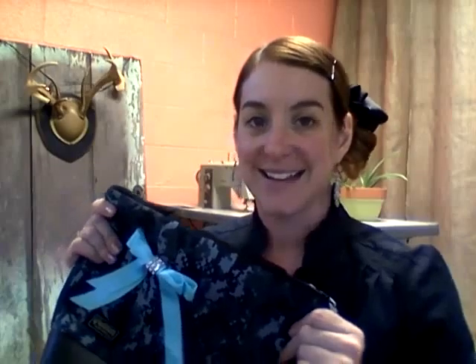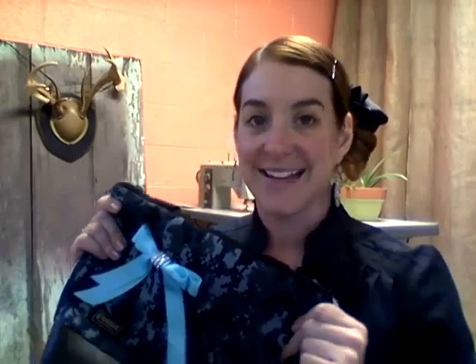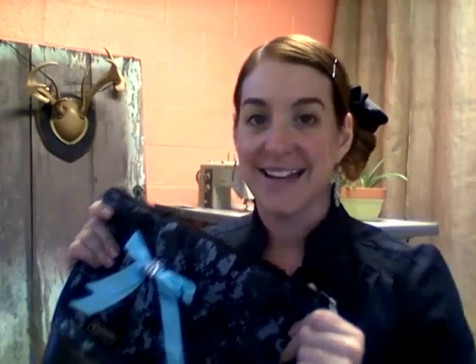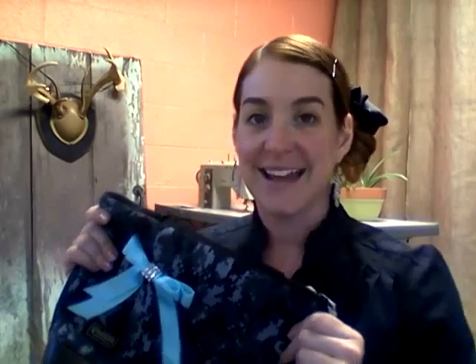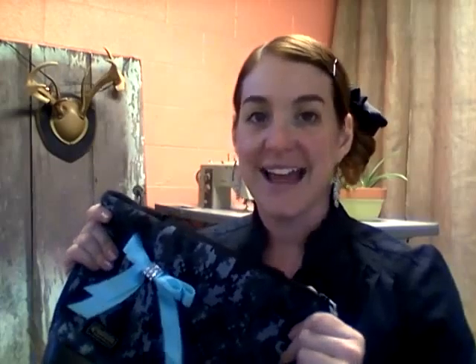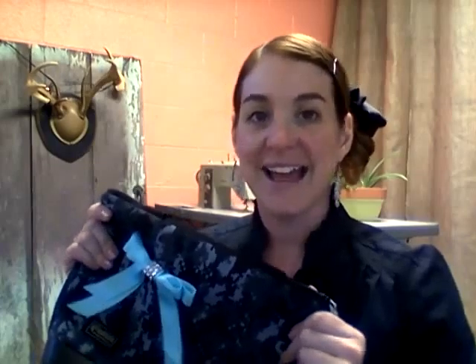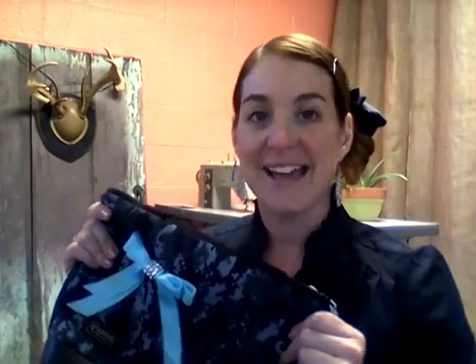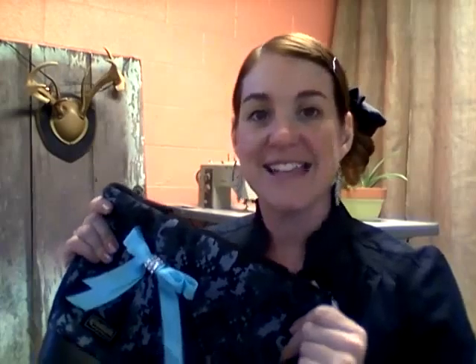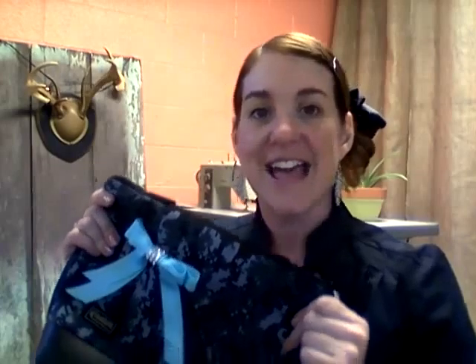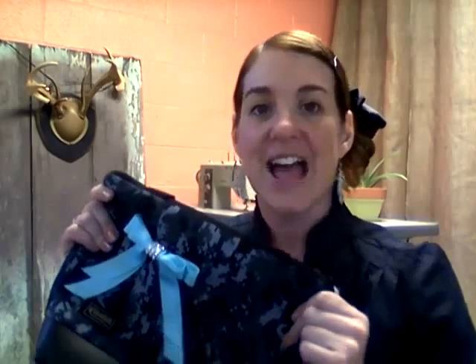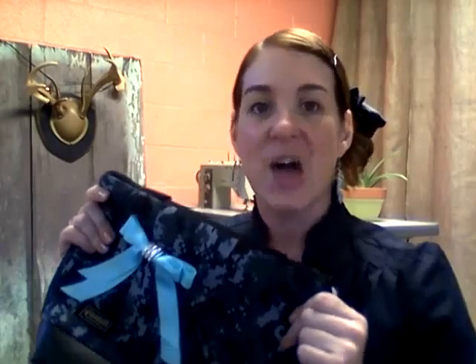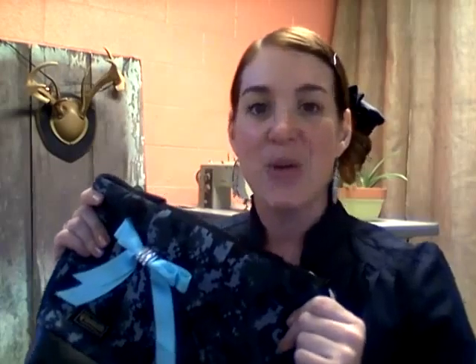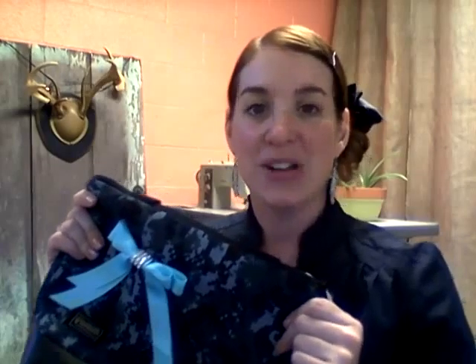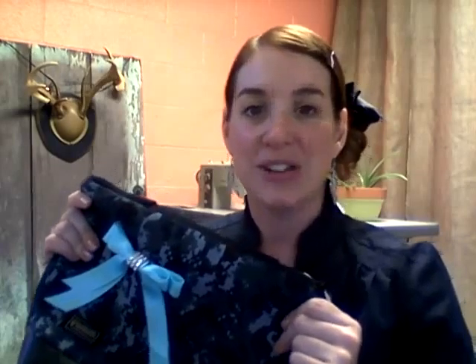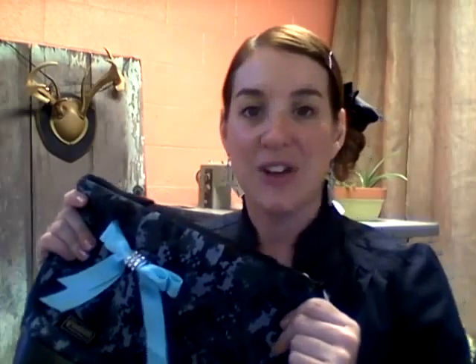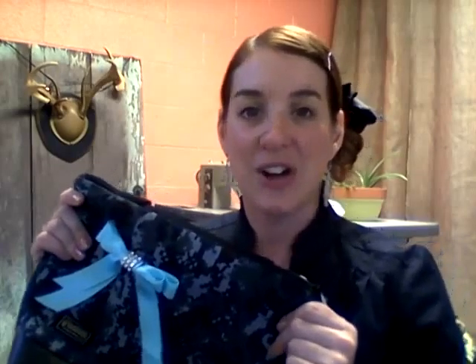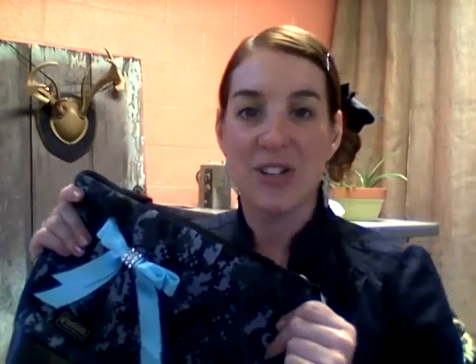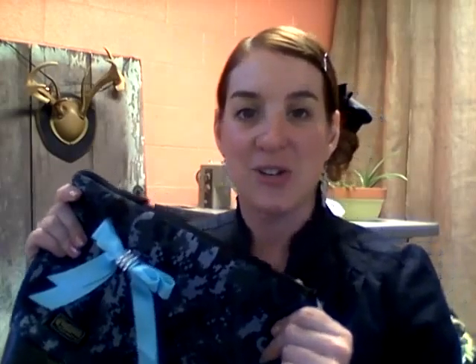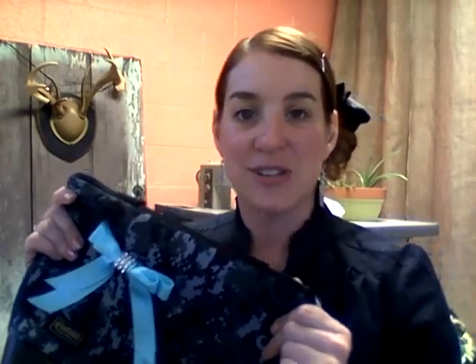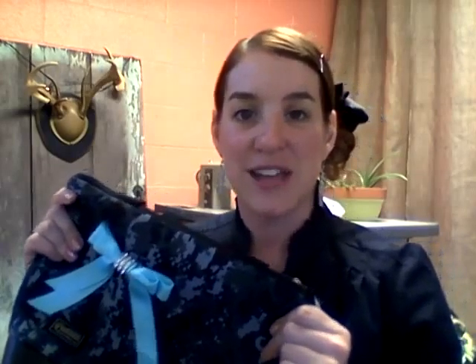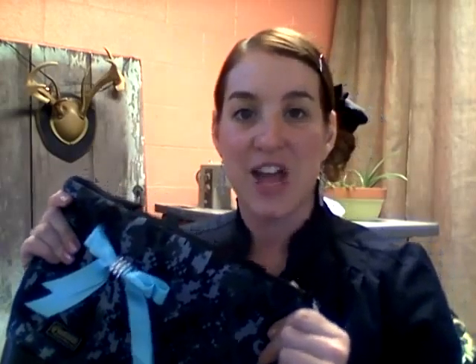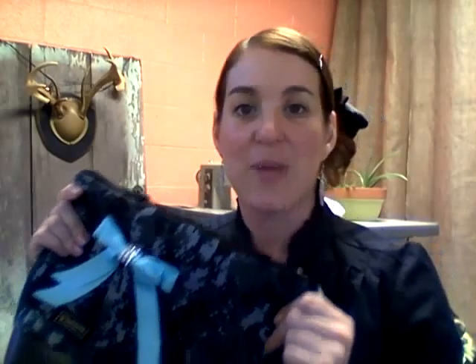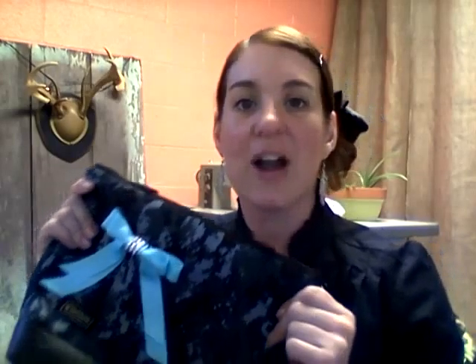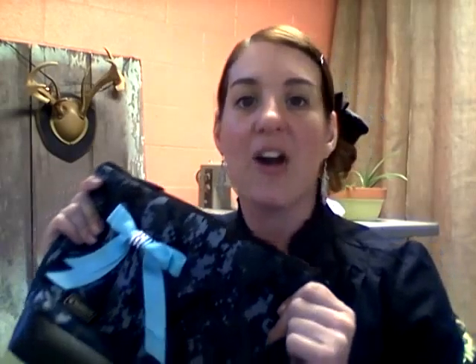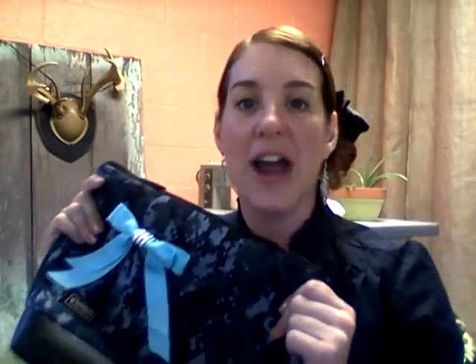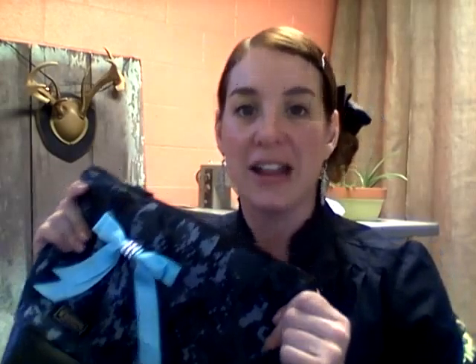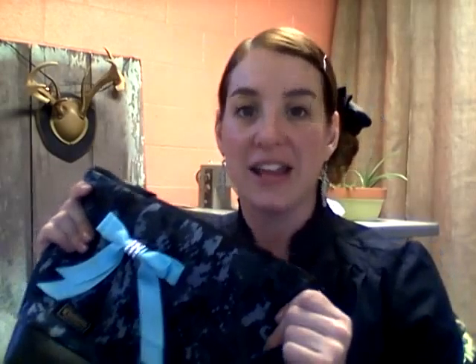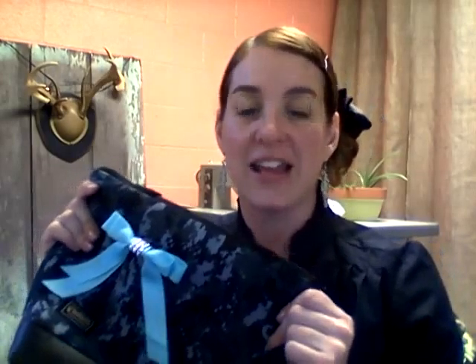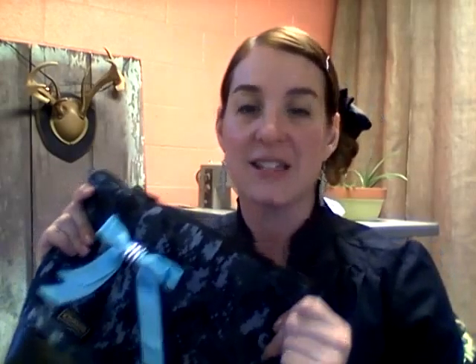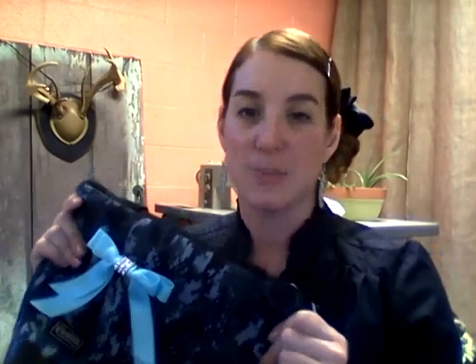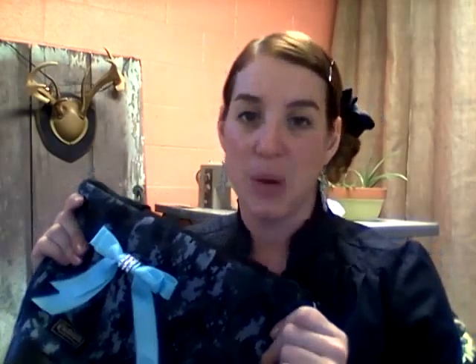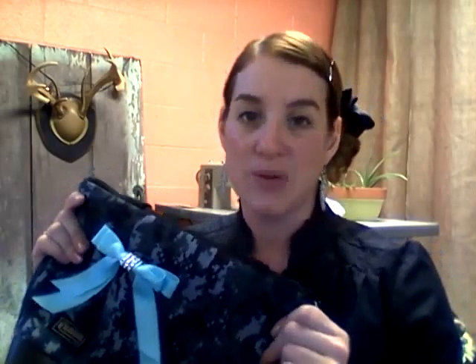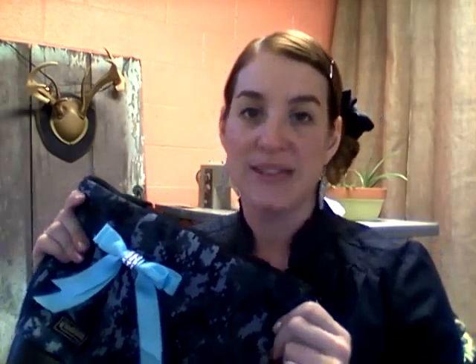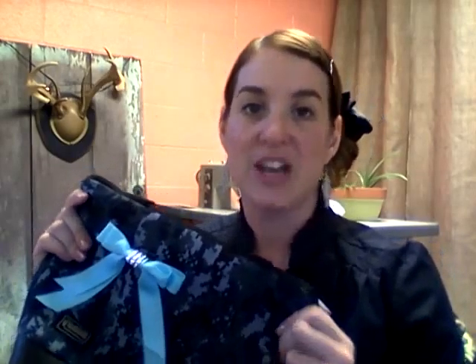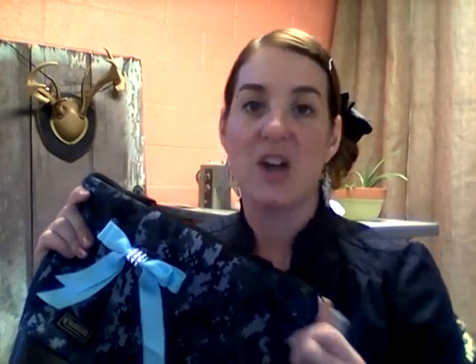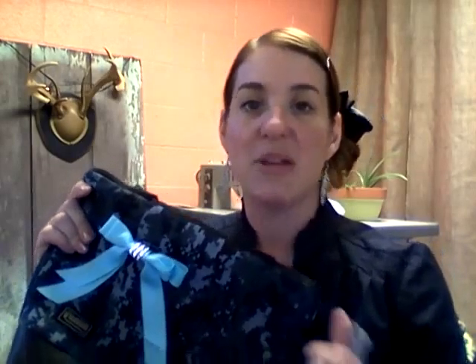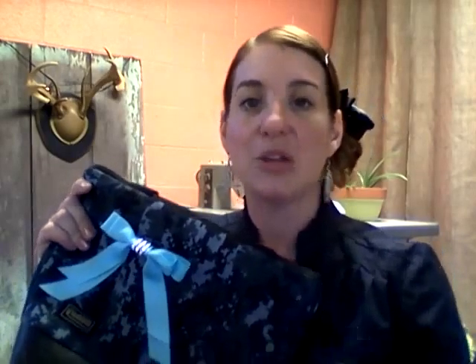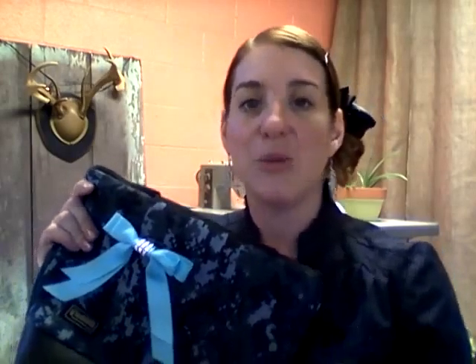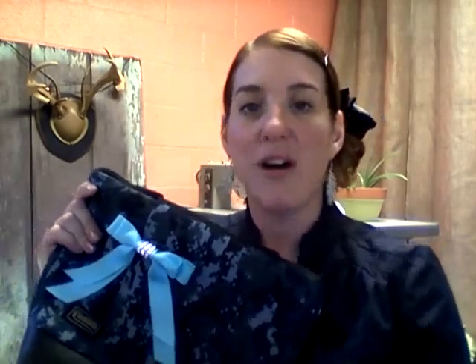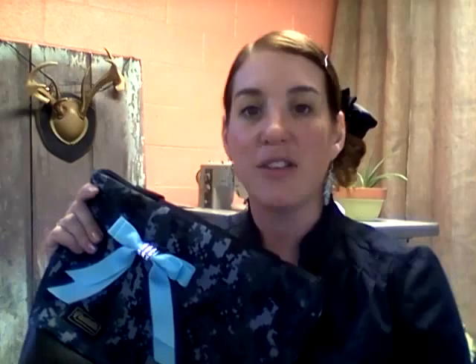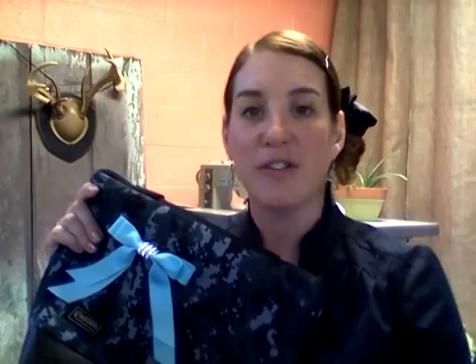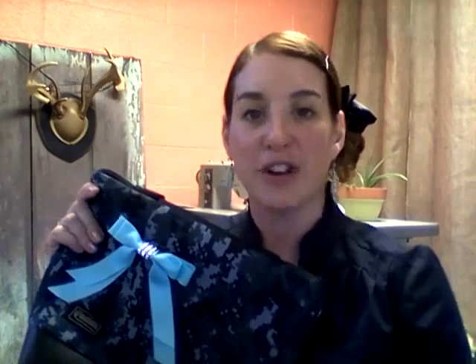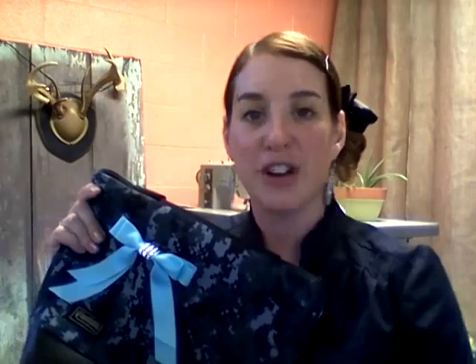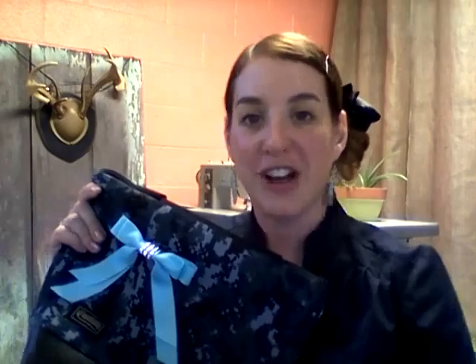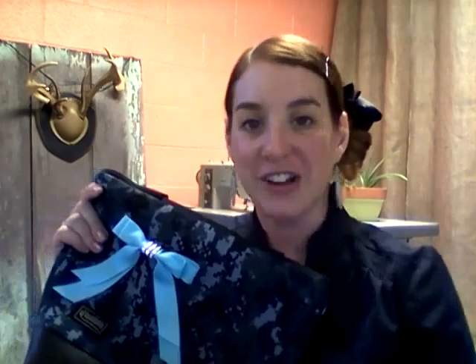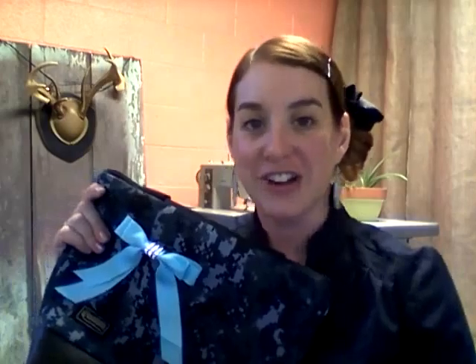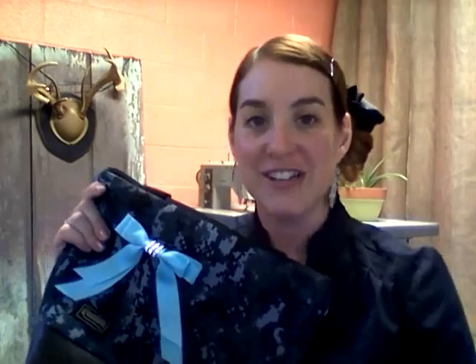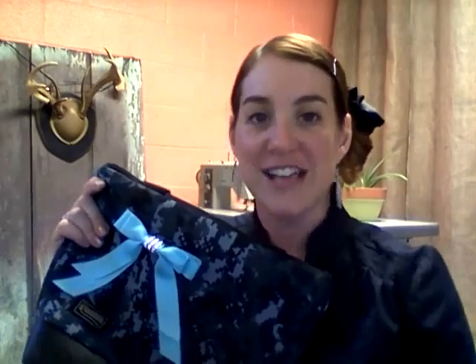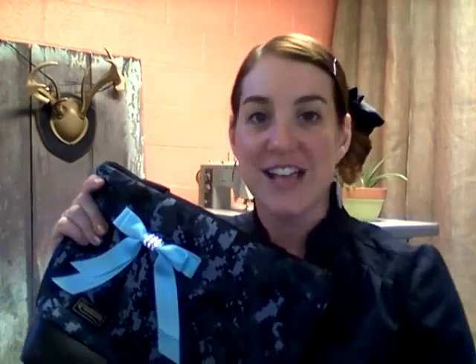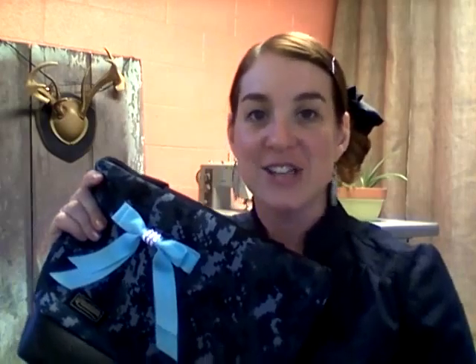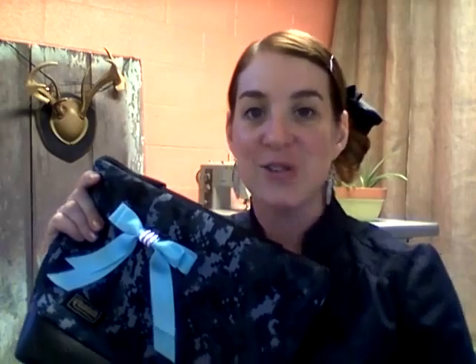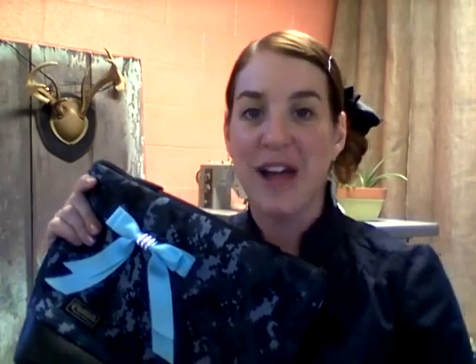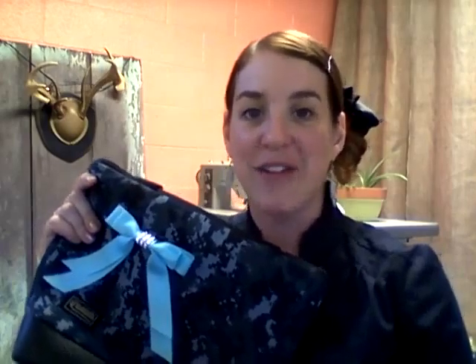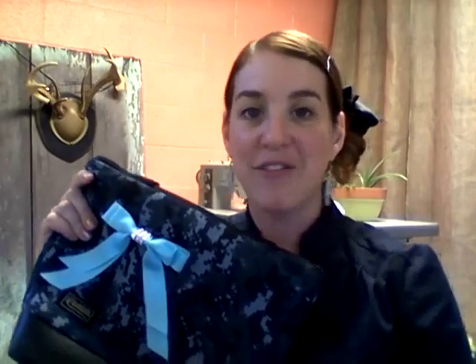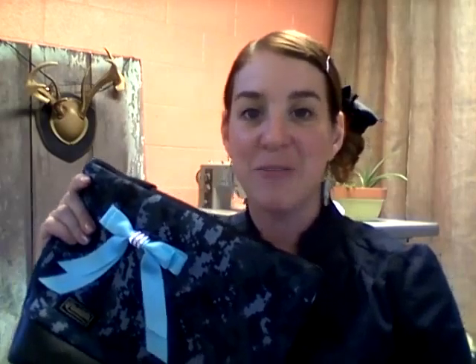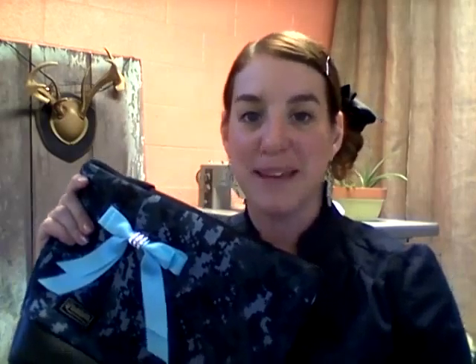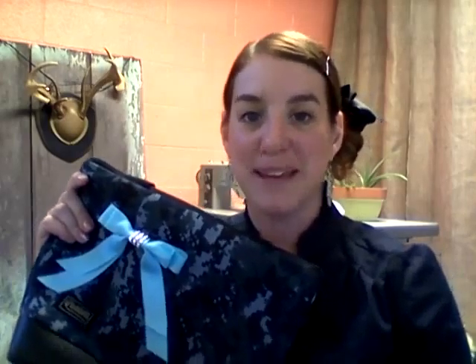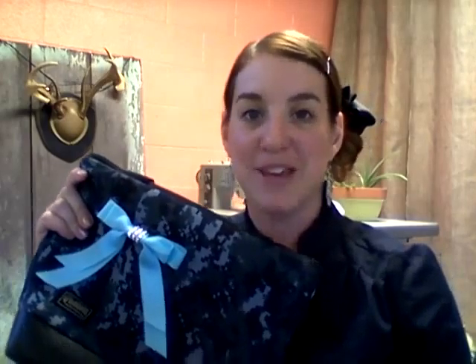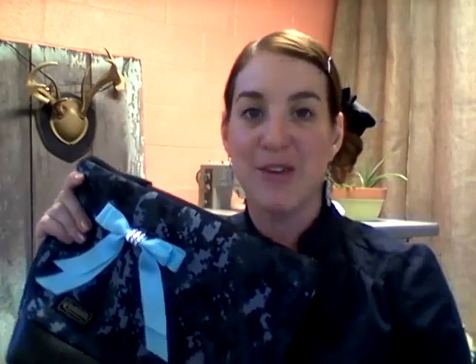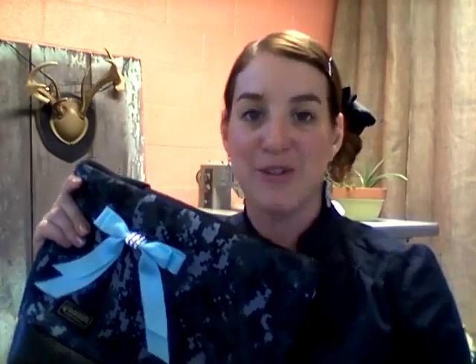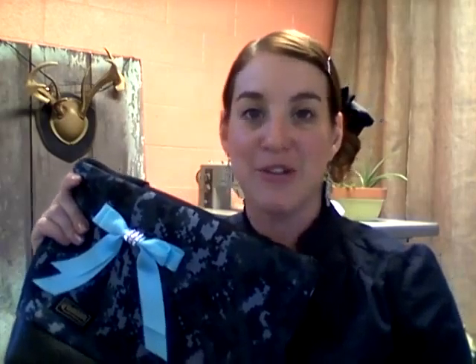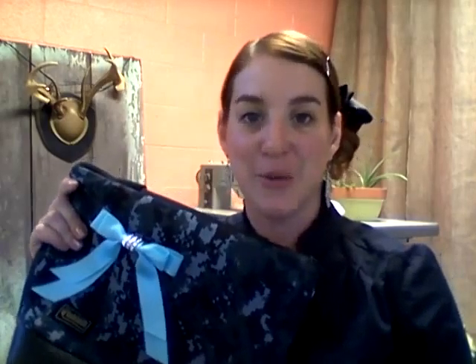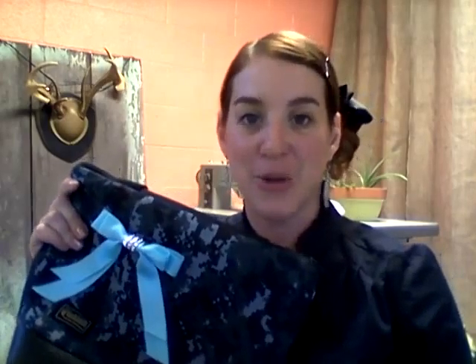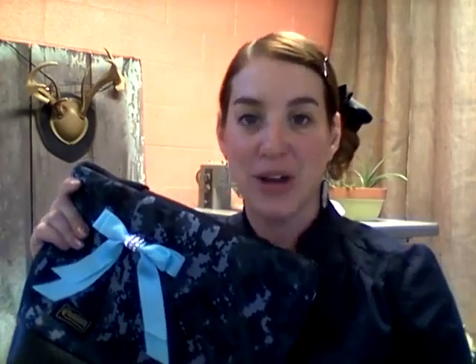Hey guys, I wanted to talk to you today about our elegance bows. They come in 12 different colors, so have fun picking your favorite one.